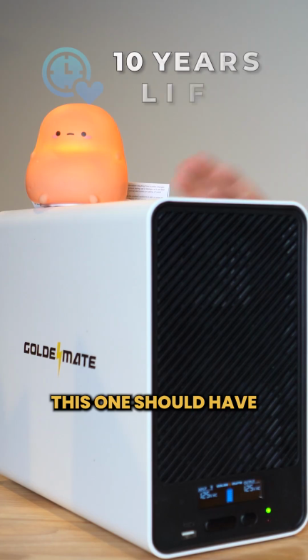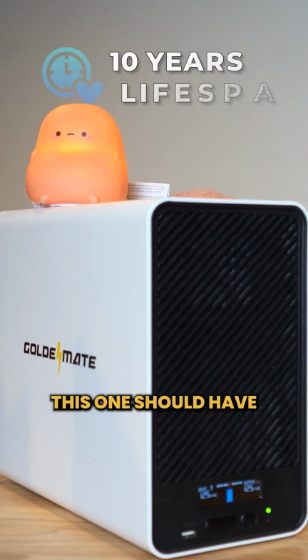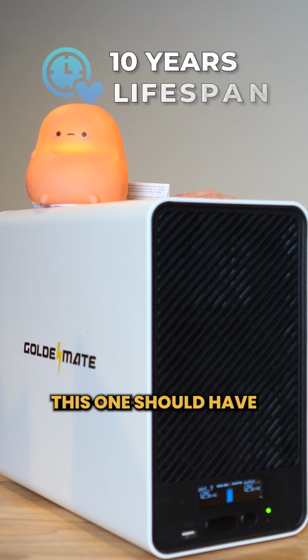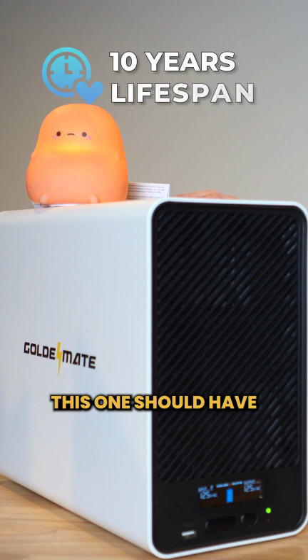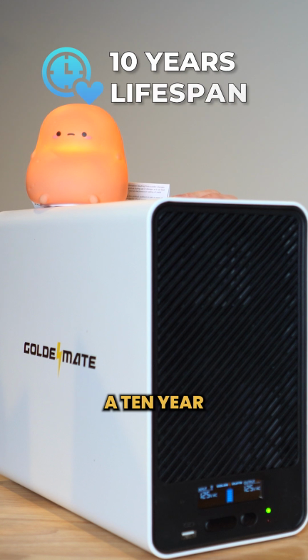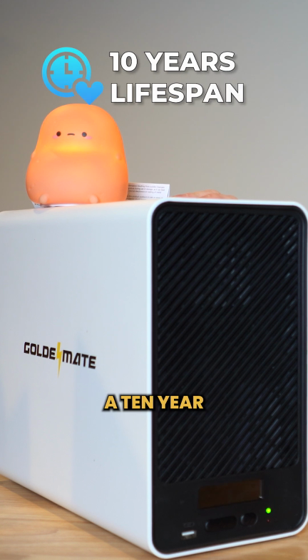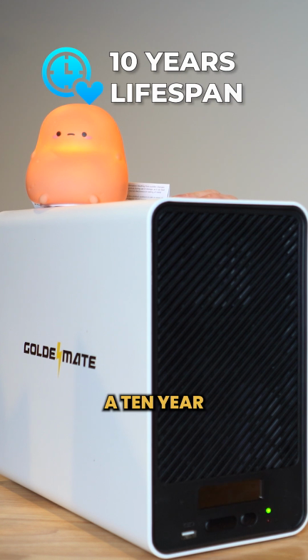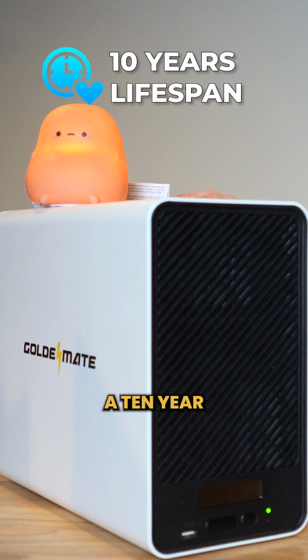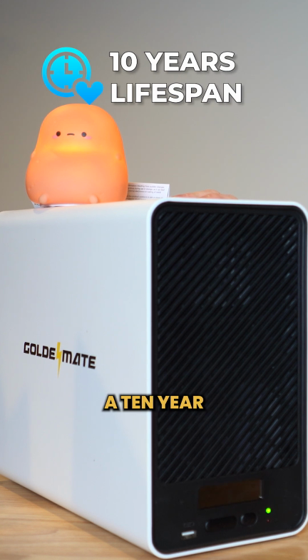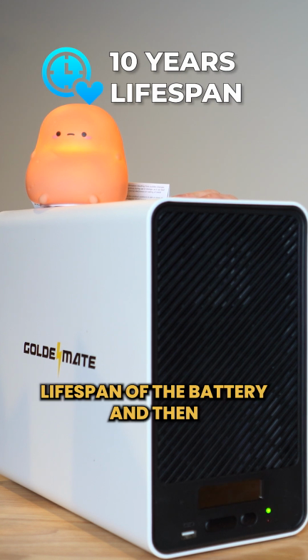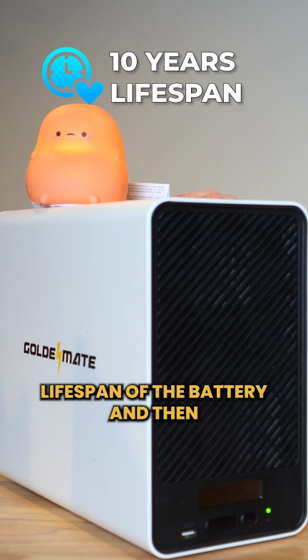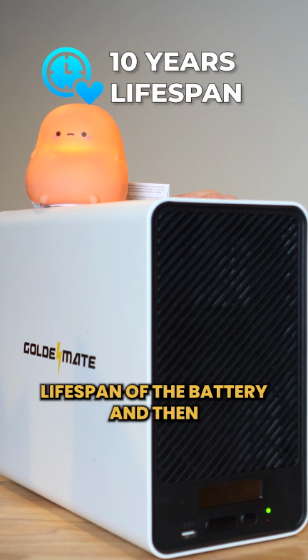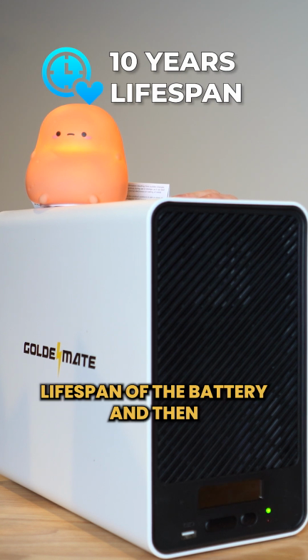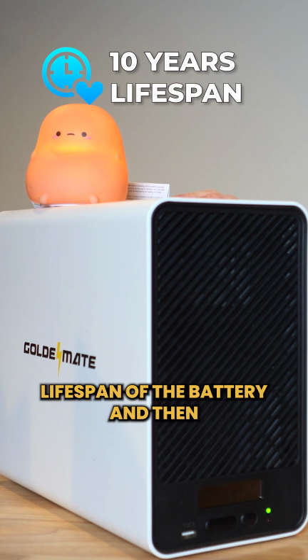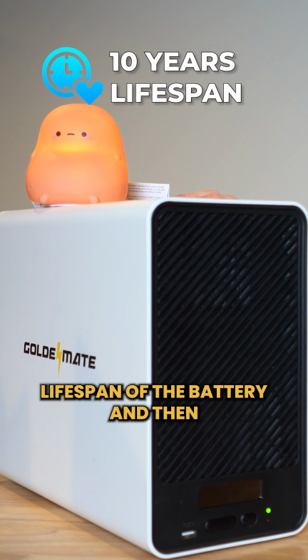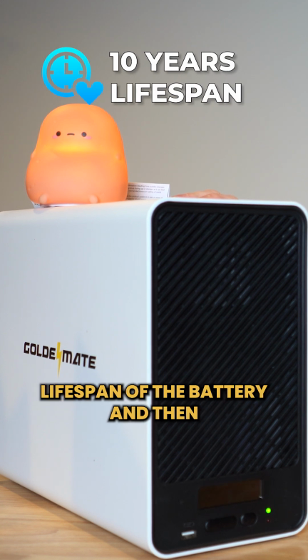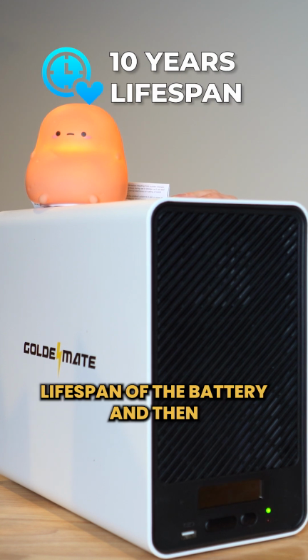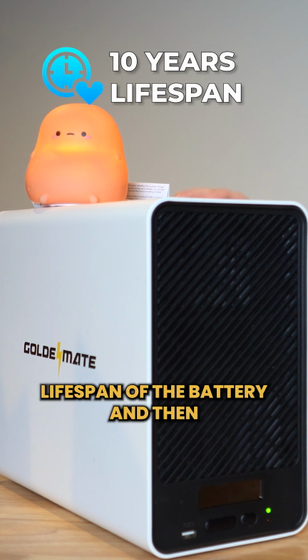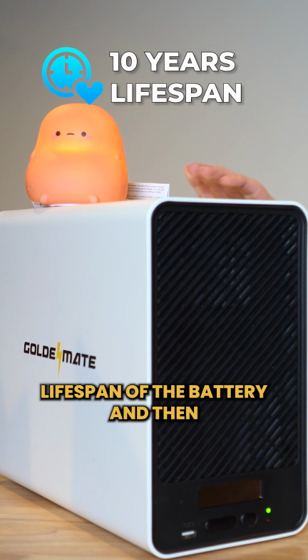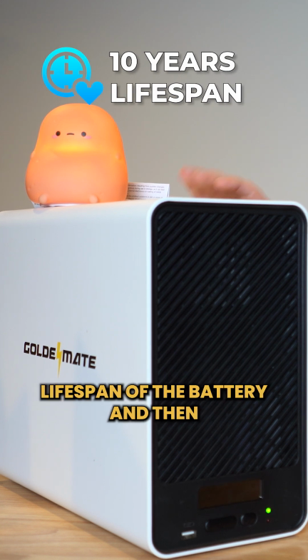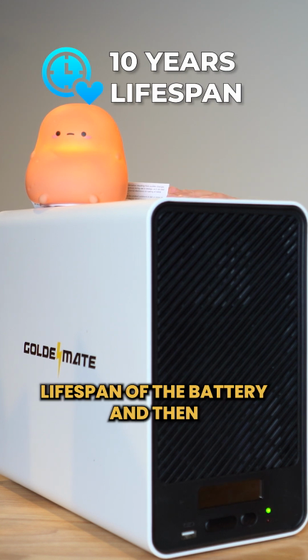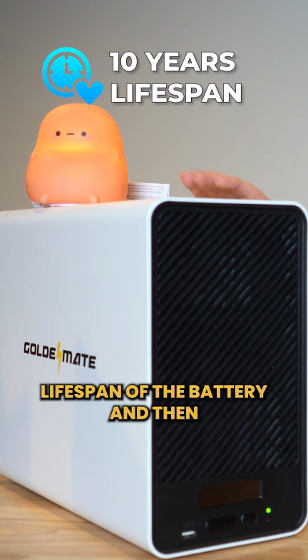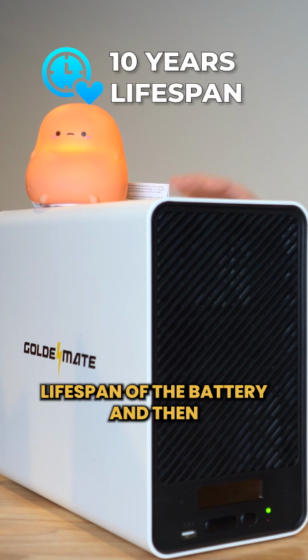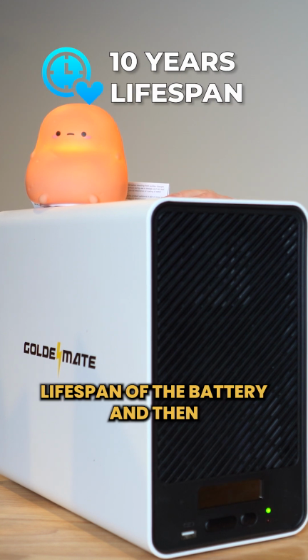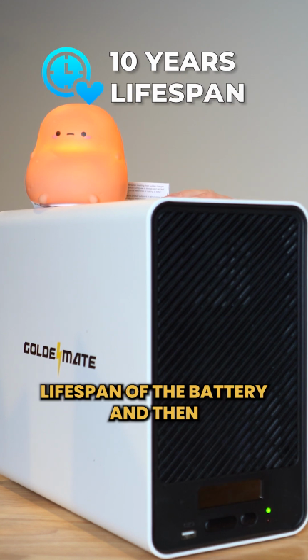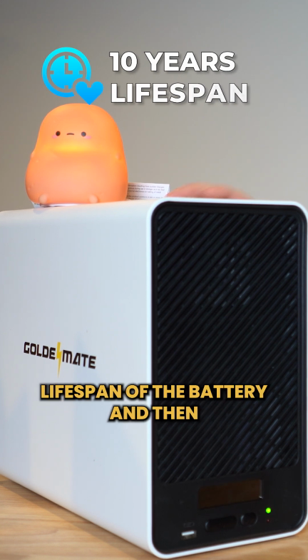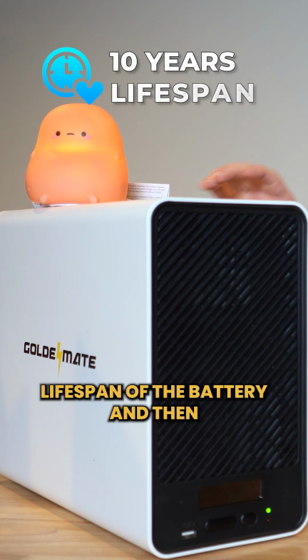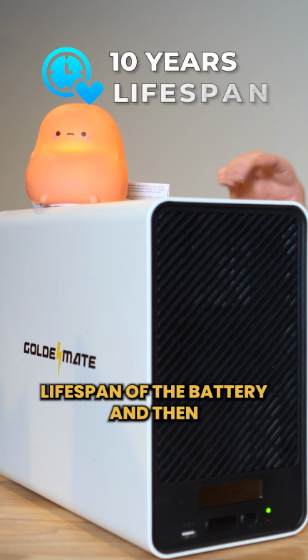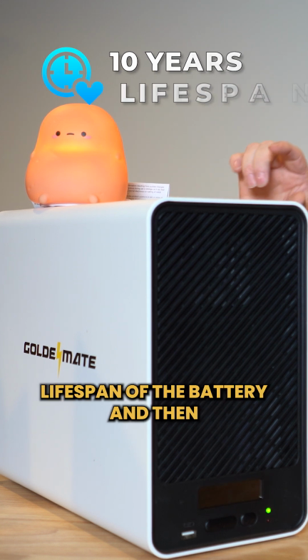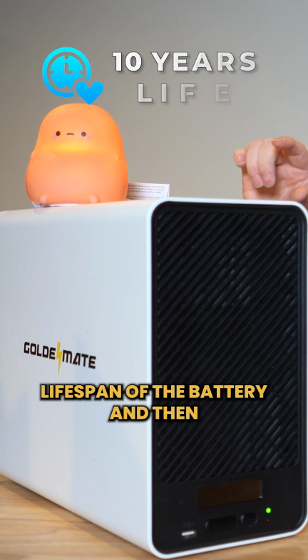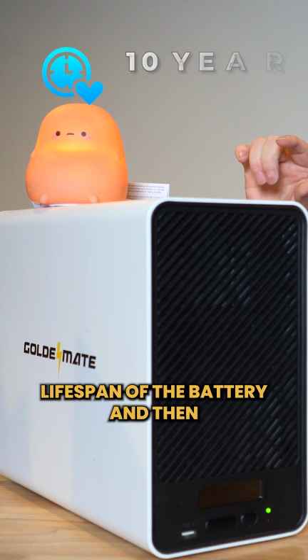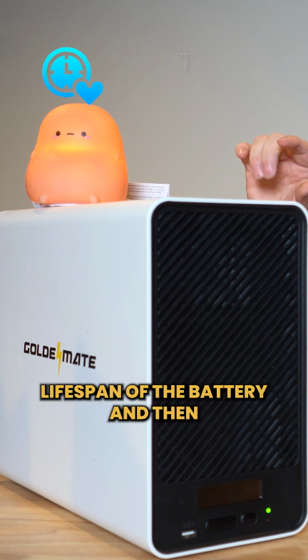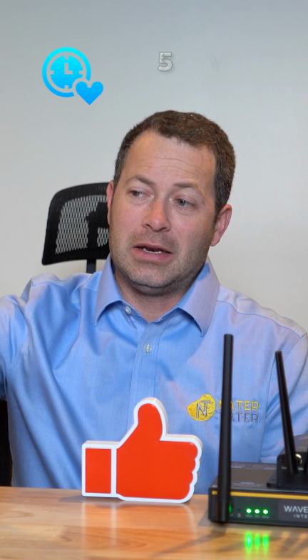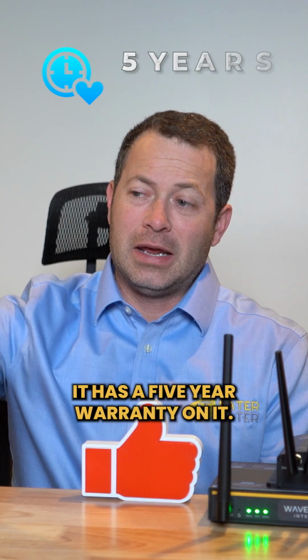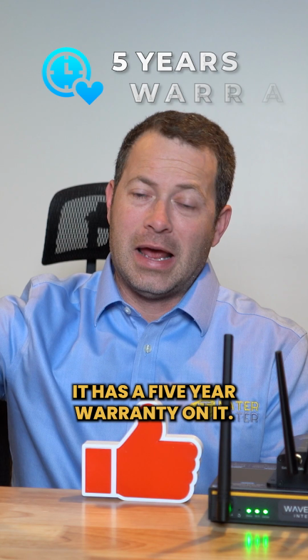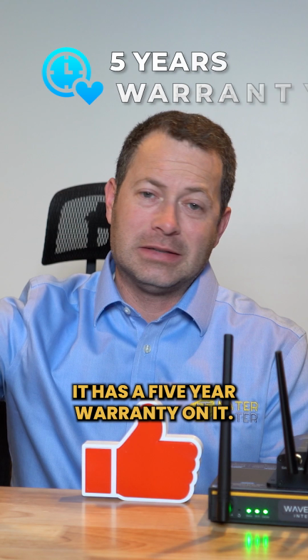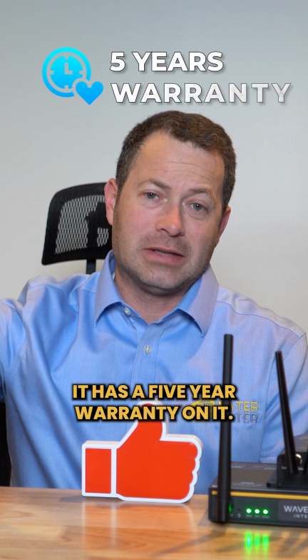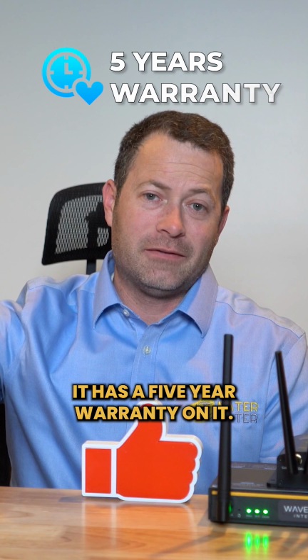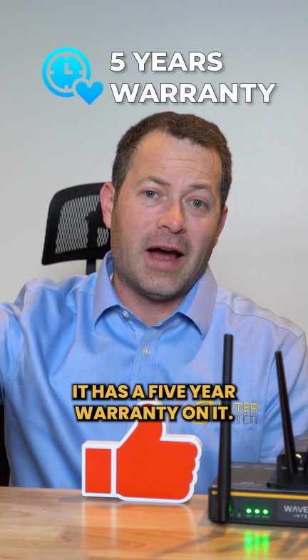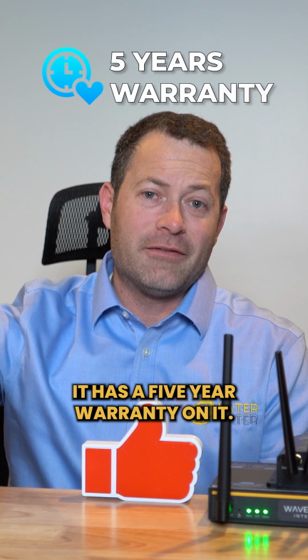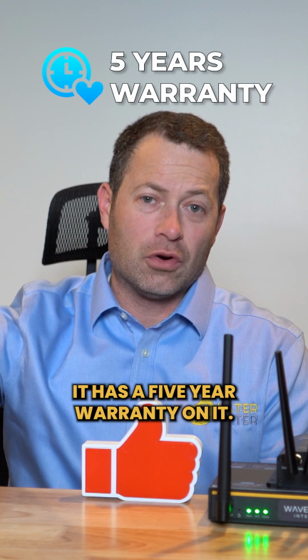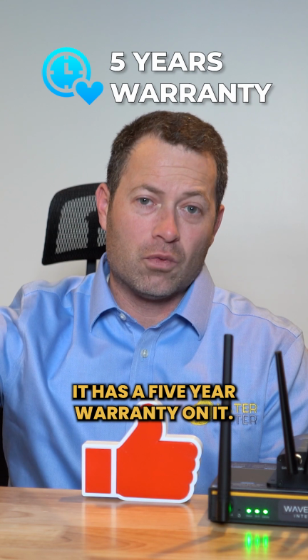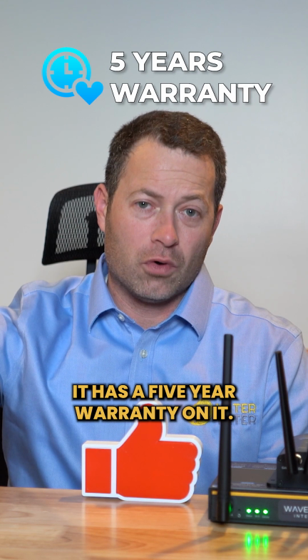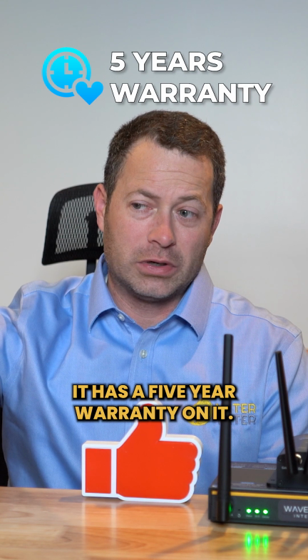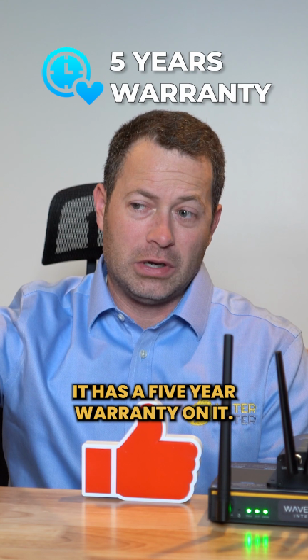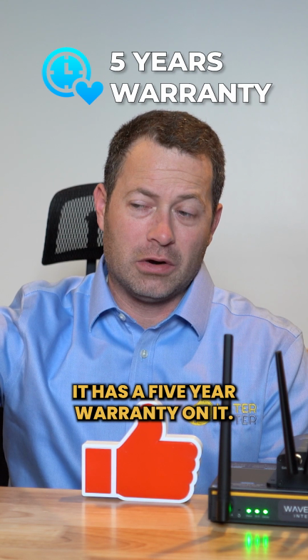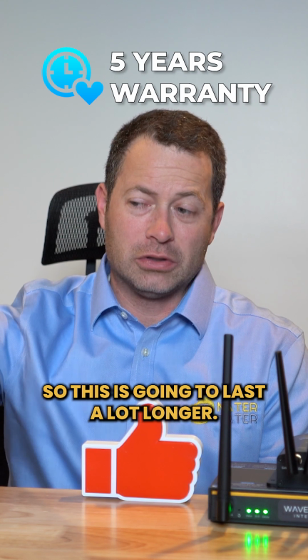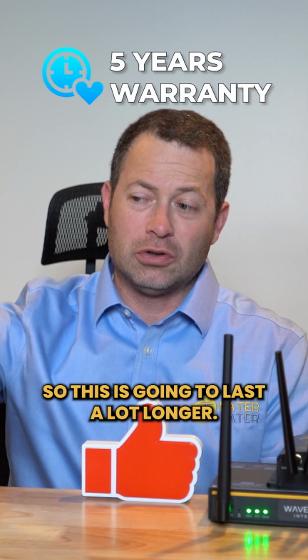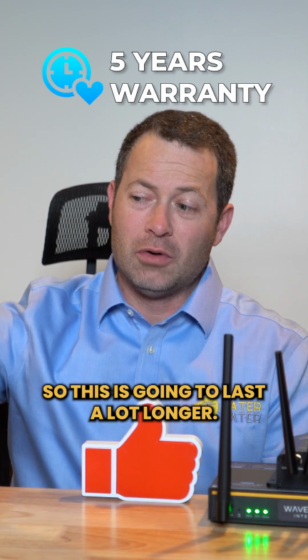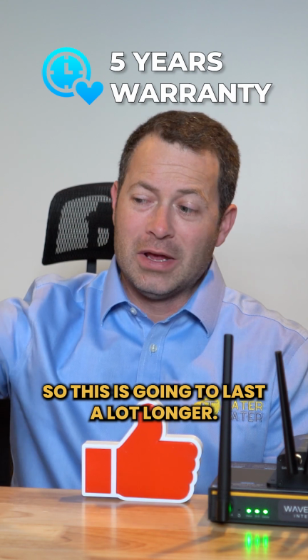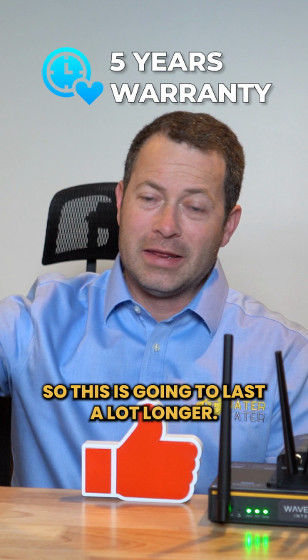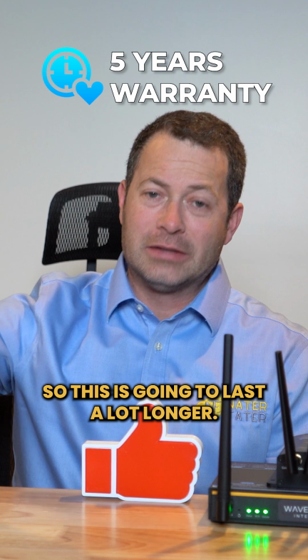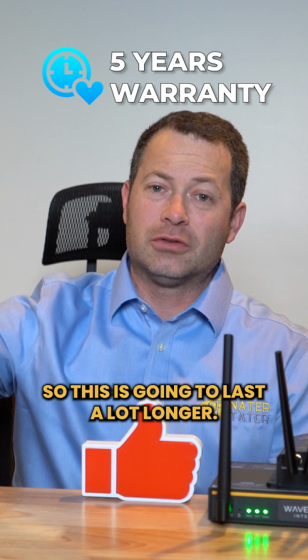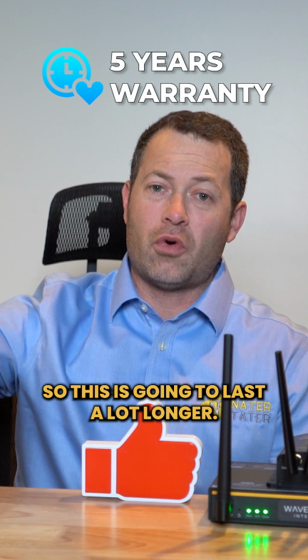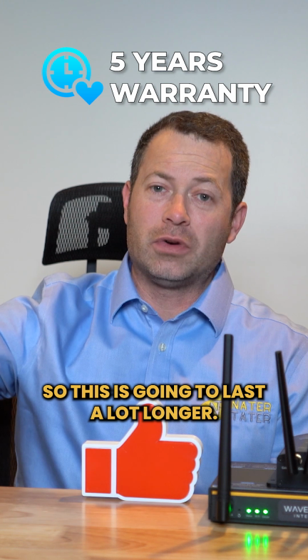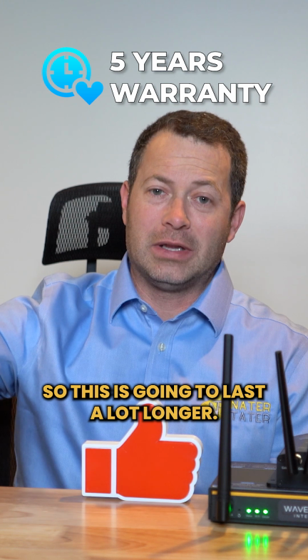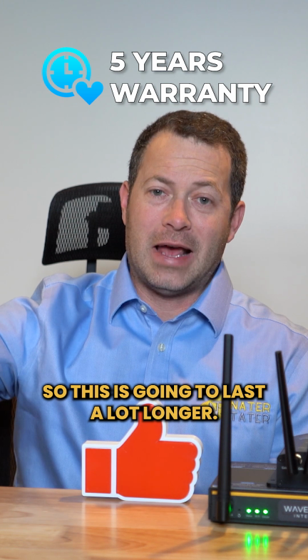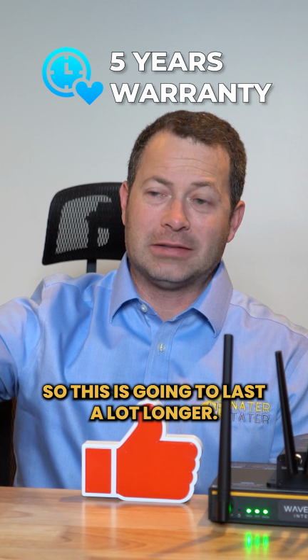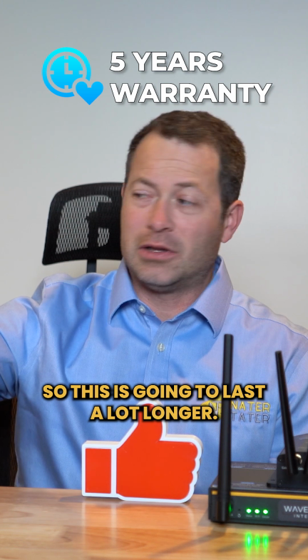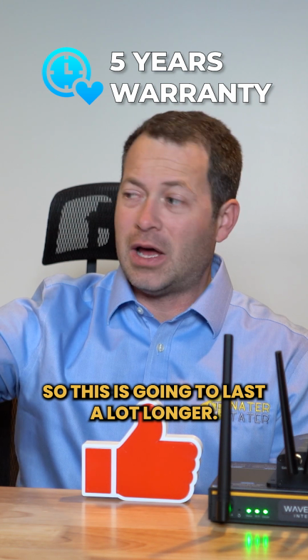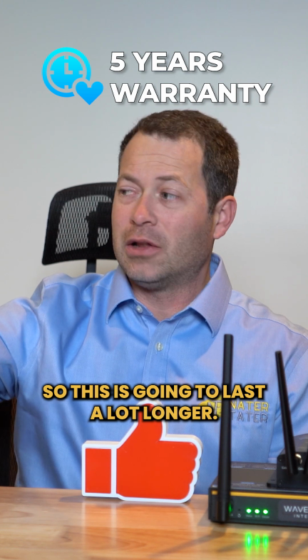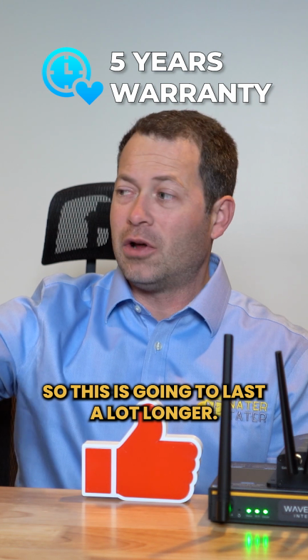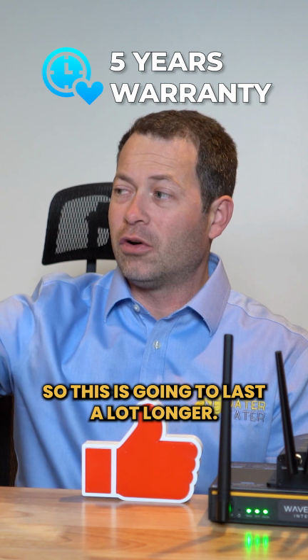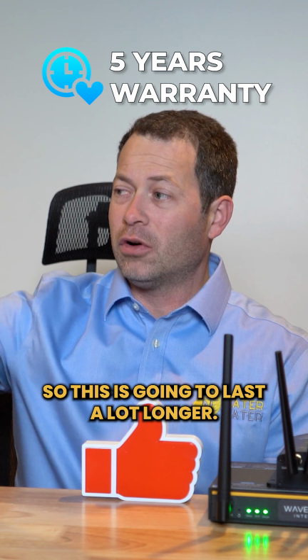This one should have a 10 year lifespan on the battery, and it has a five year warranty on it, so this is going to last a lot longer.